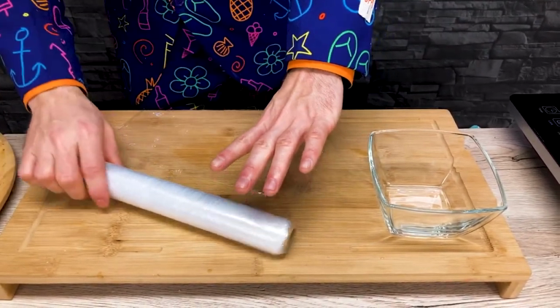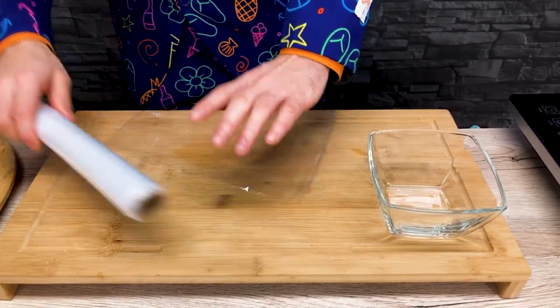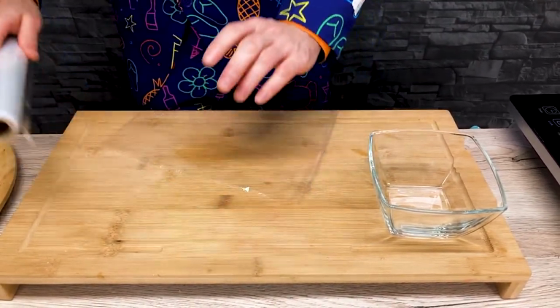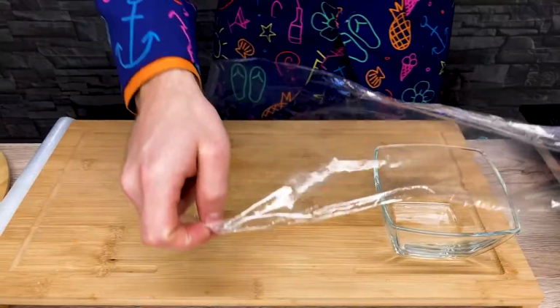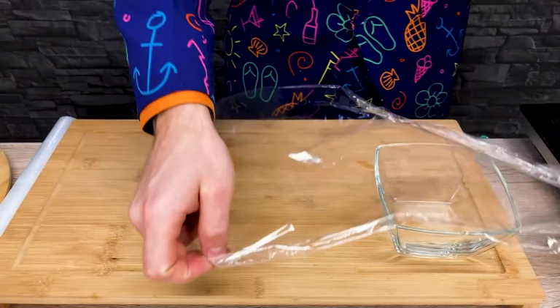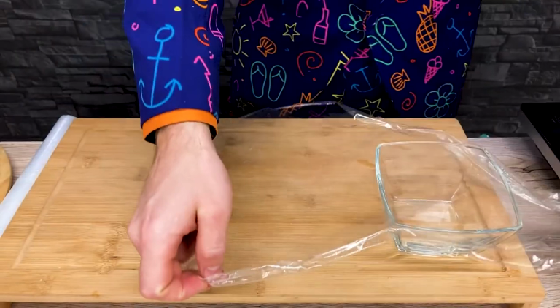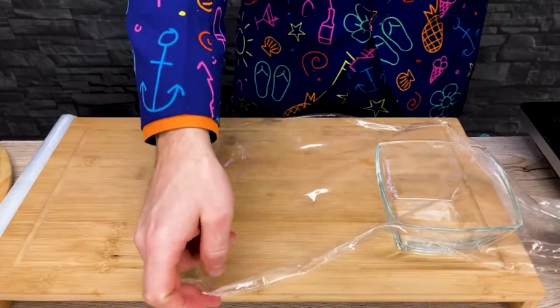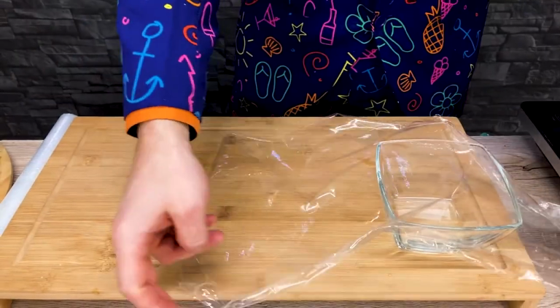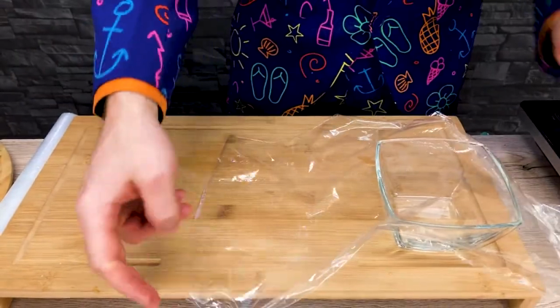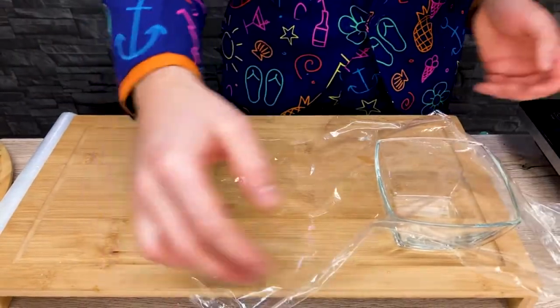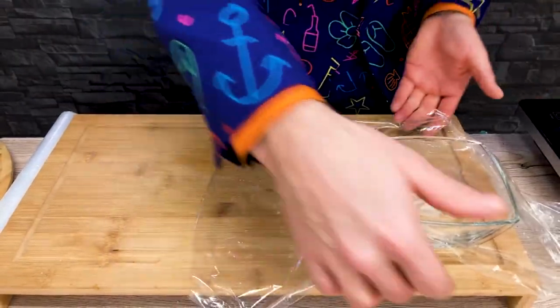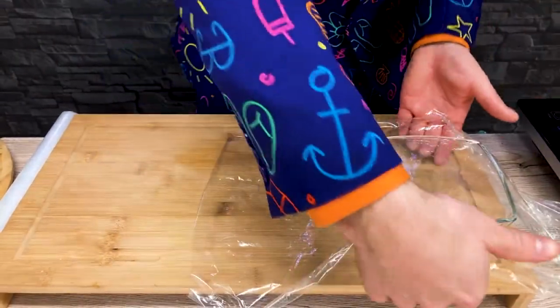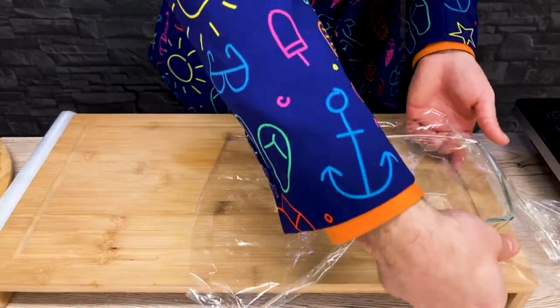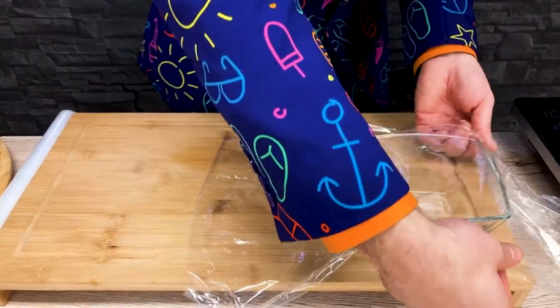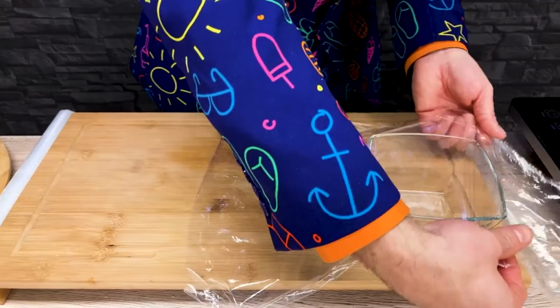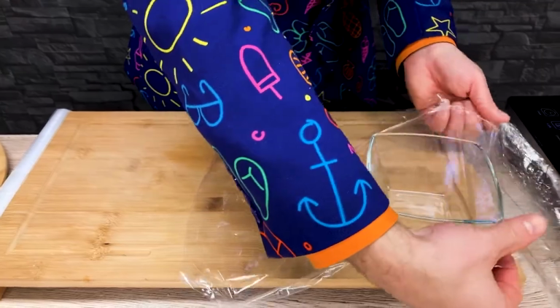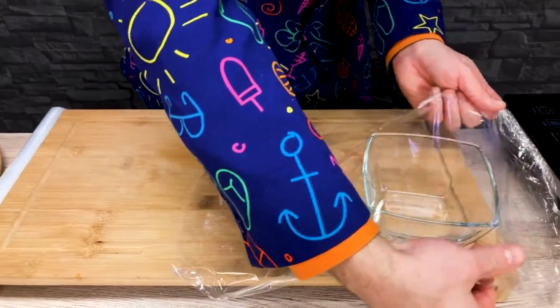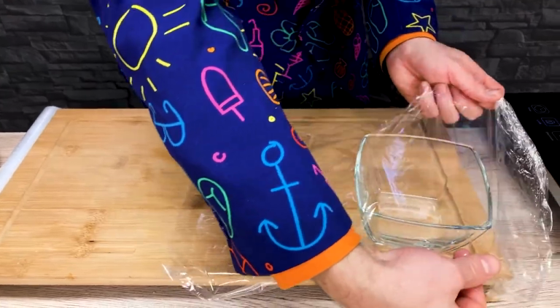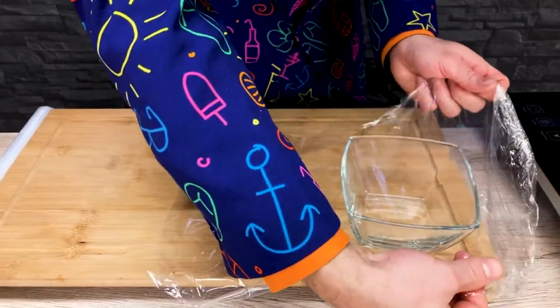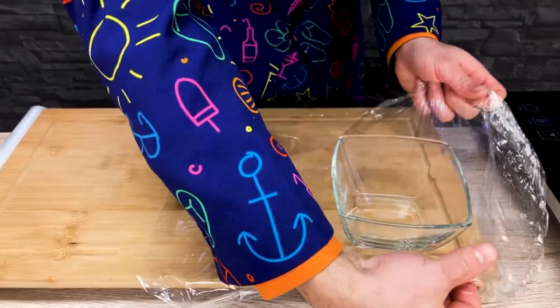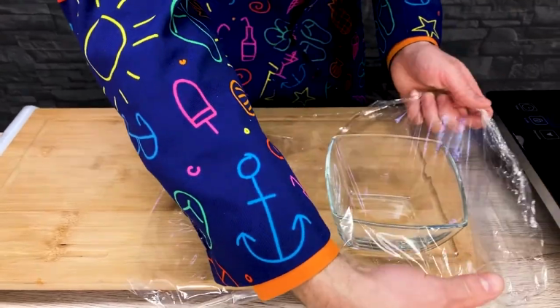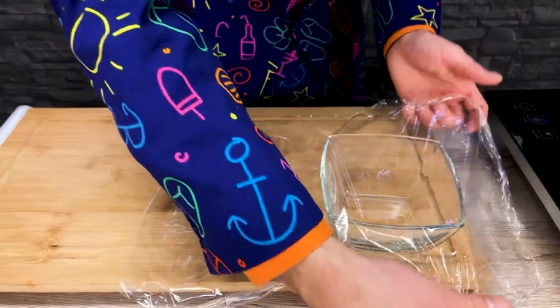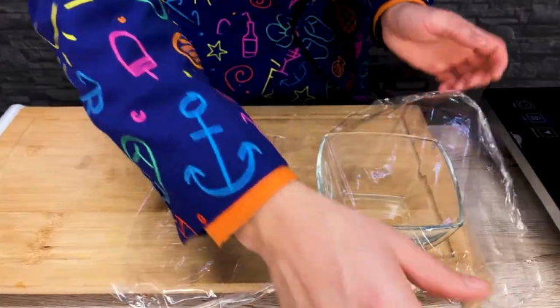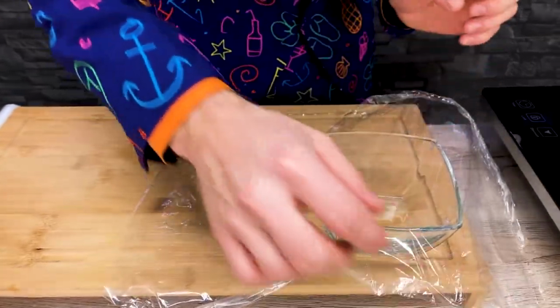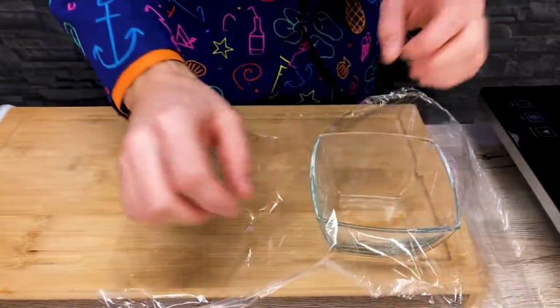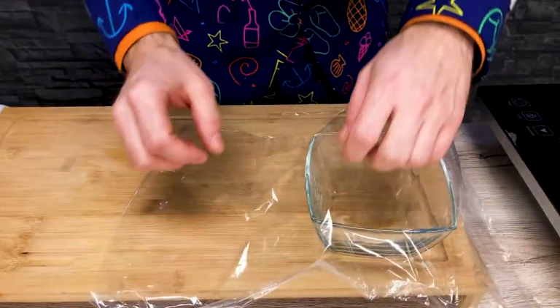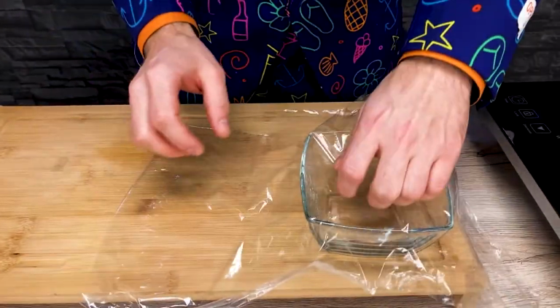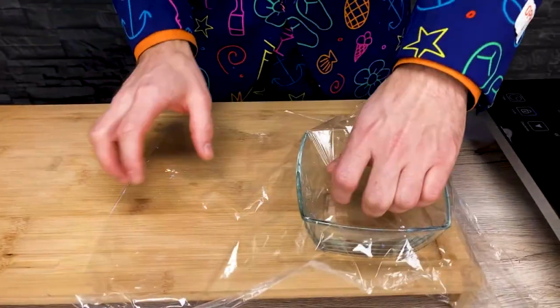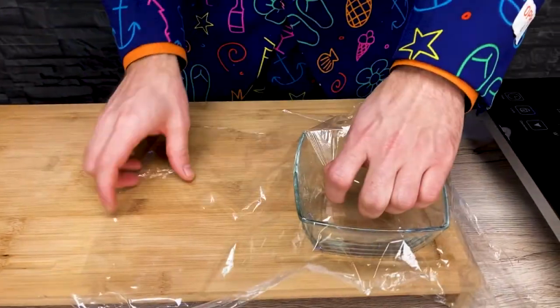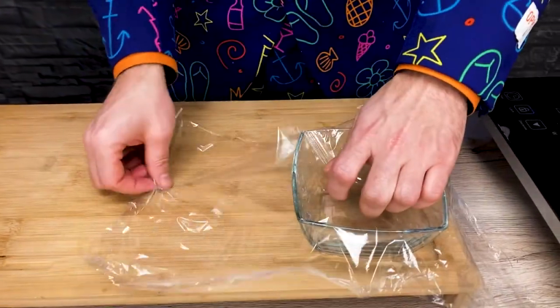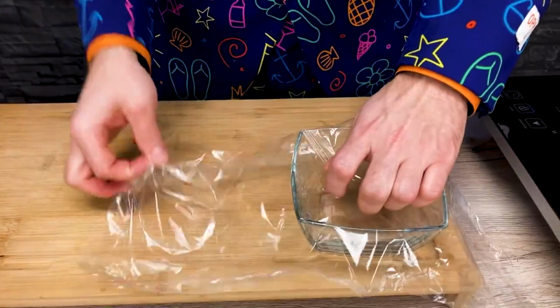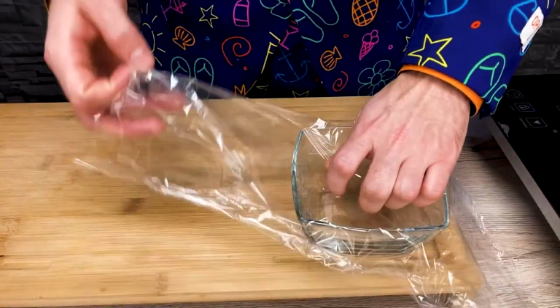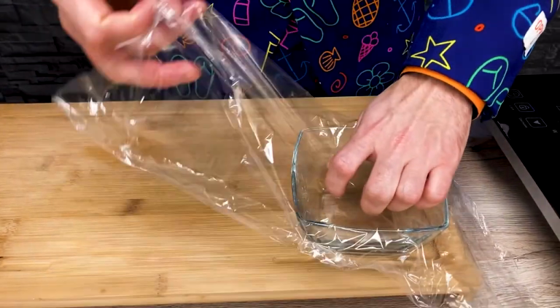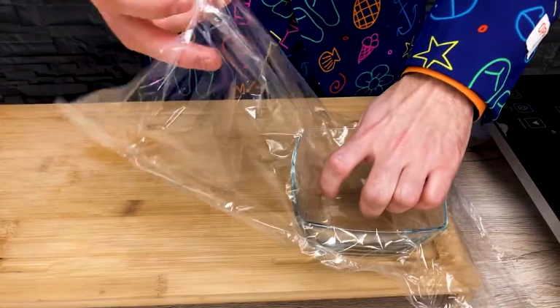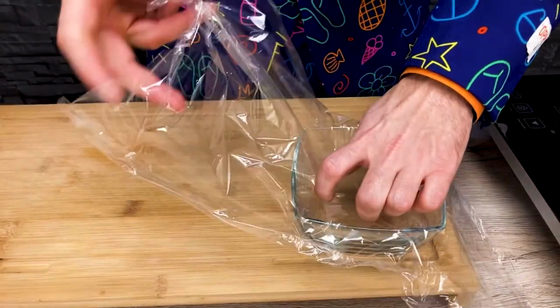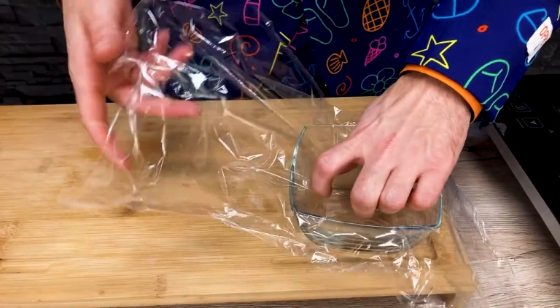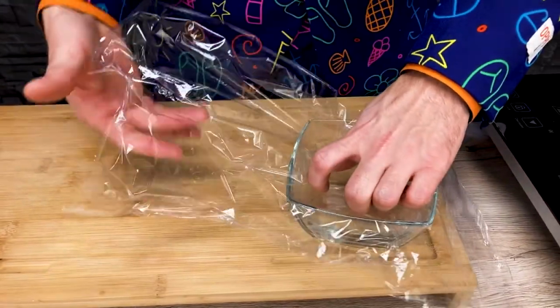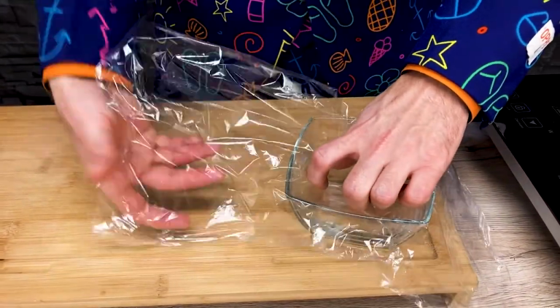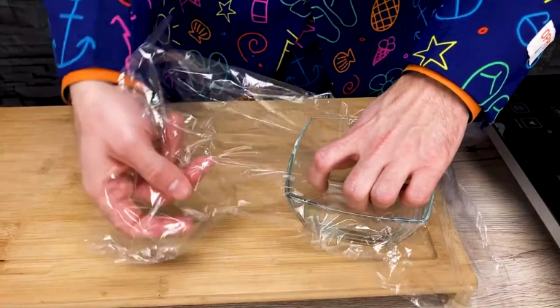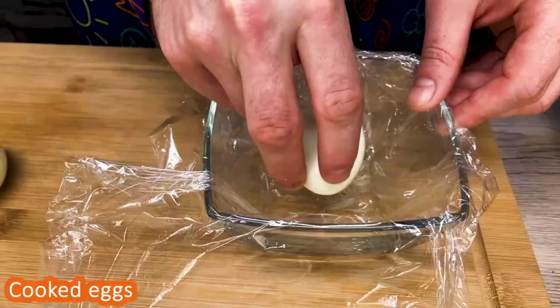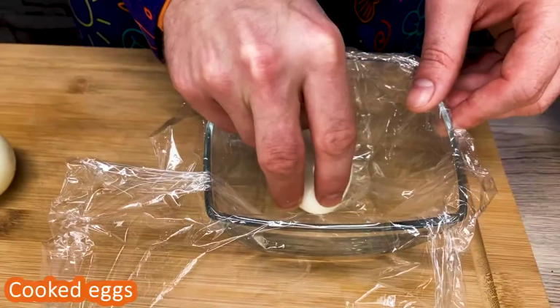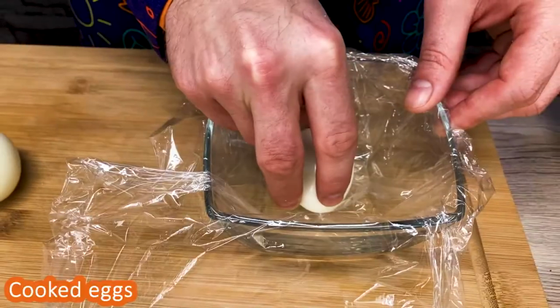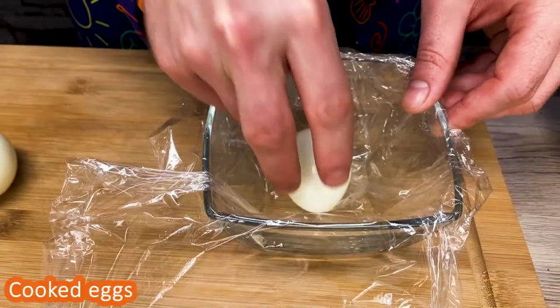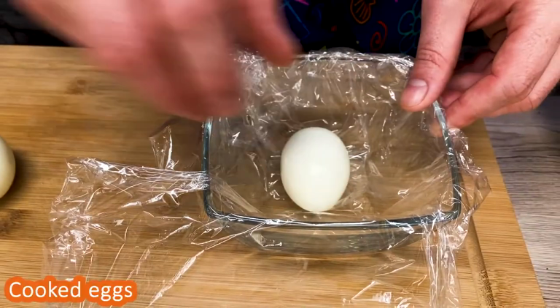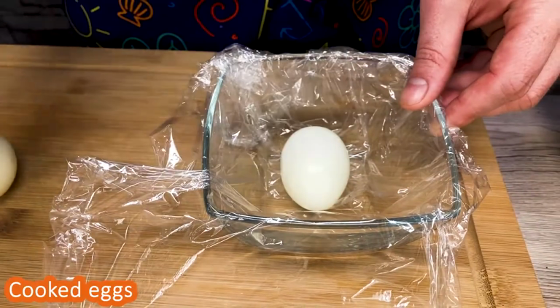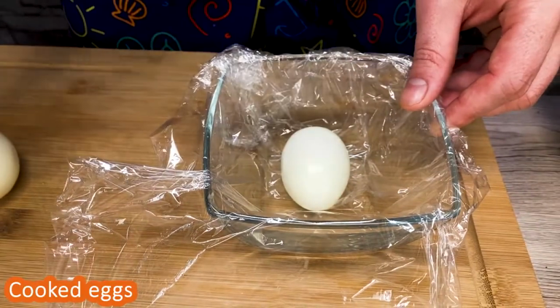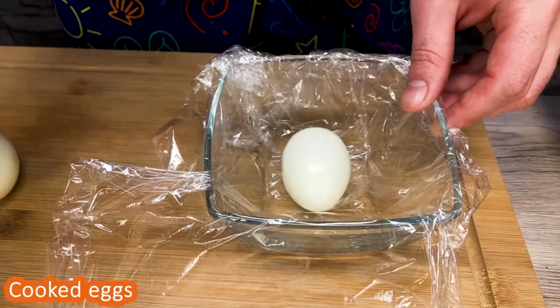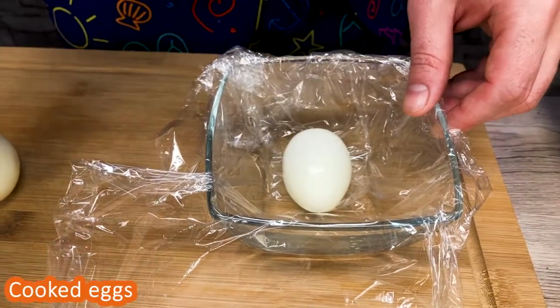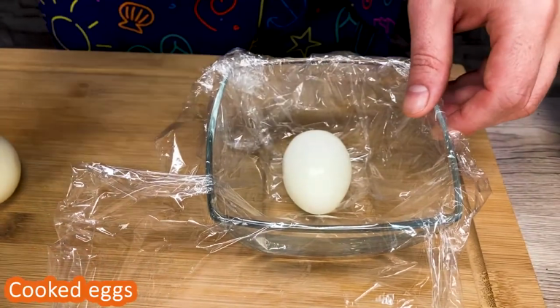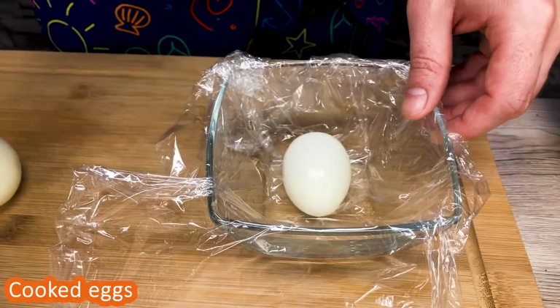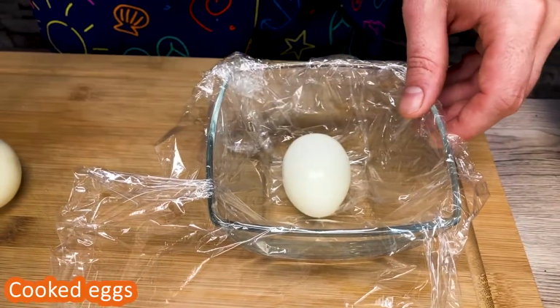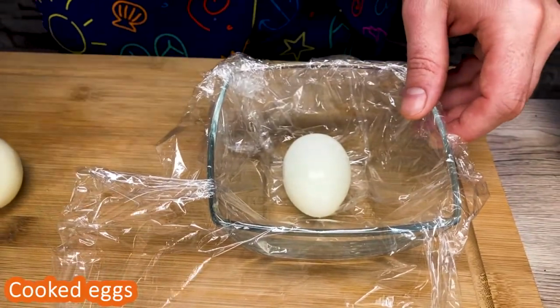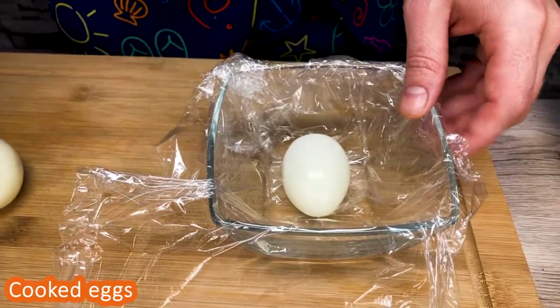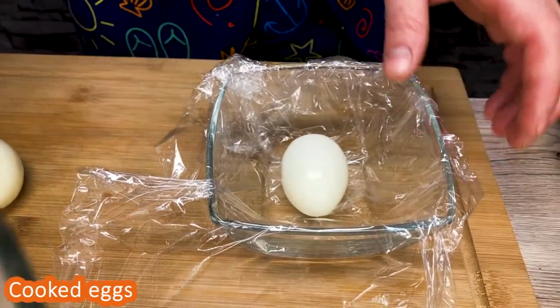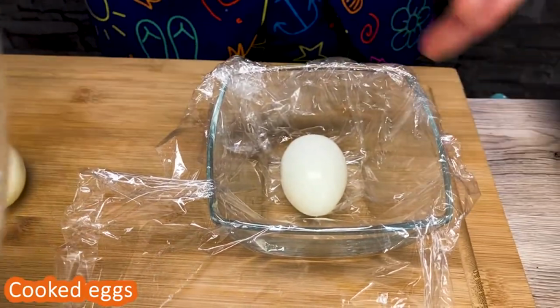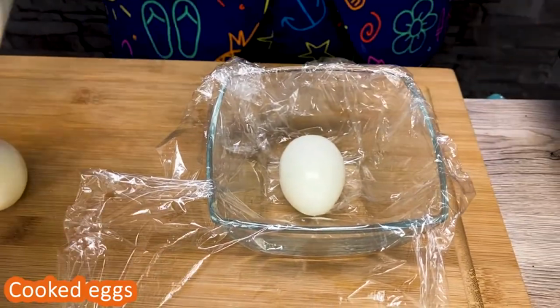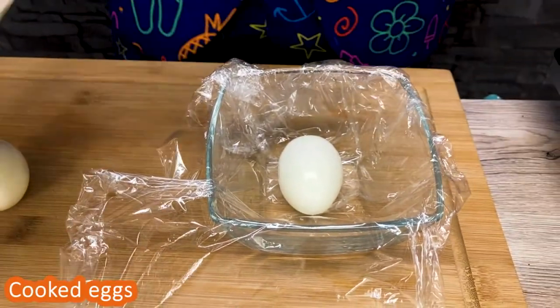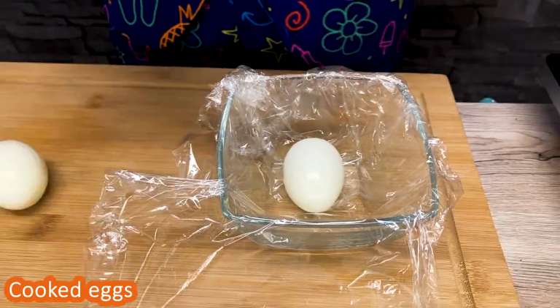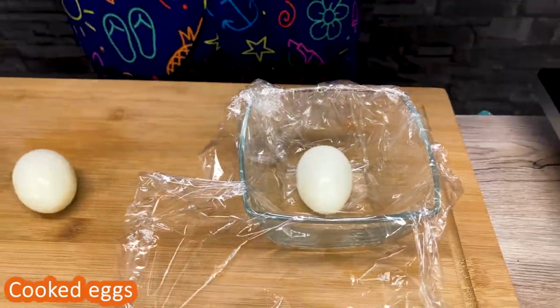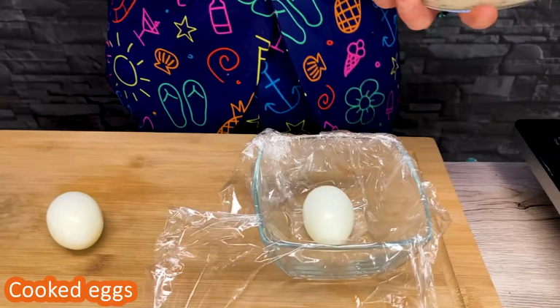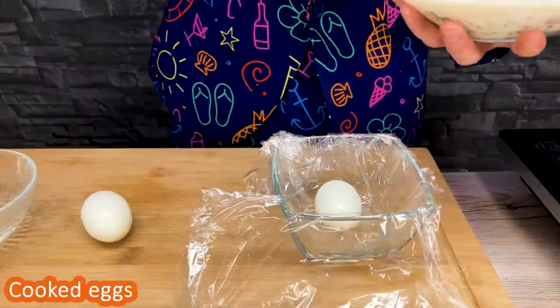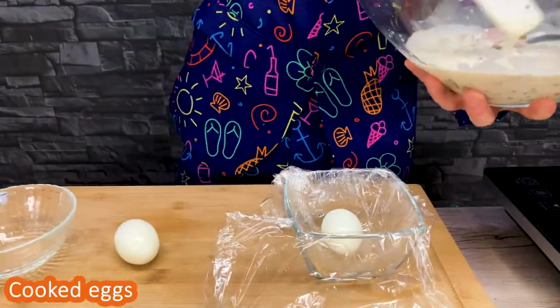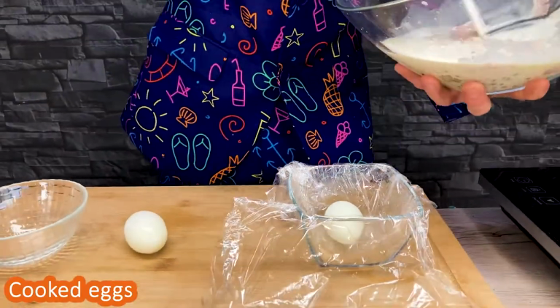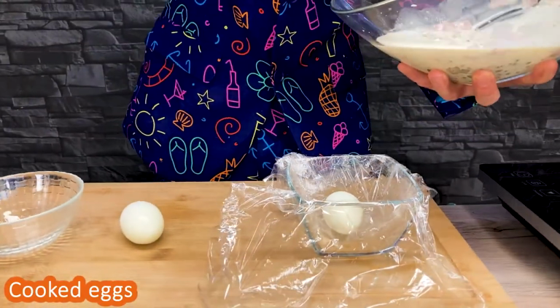If you want to try and use a mold to make it, heat it up, then remove it. You can remove it in the sidebar.